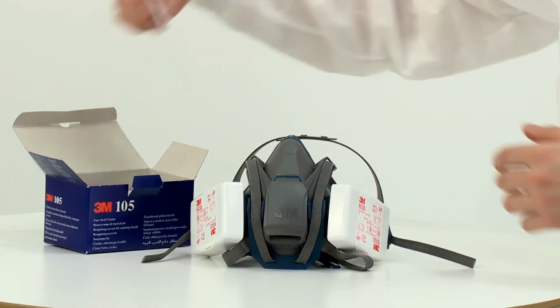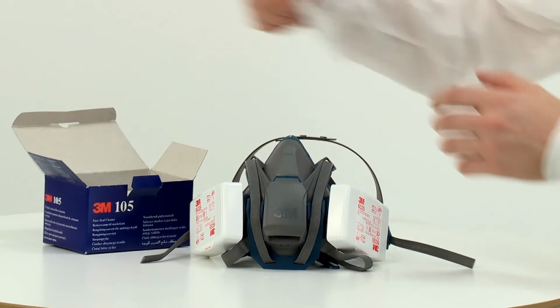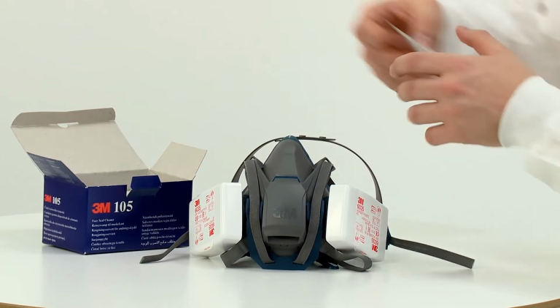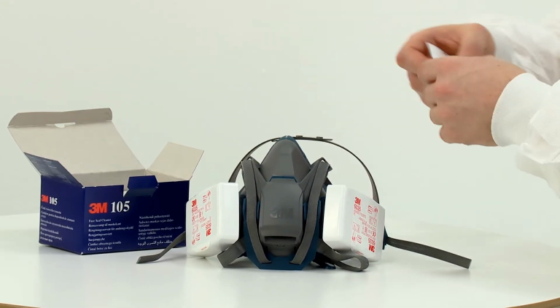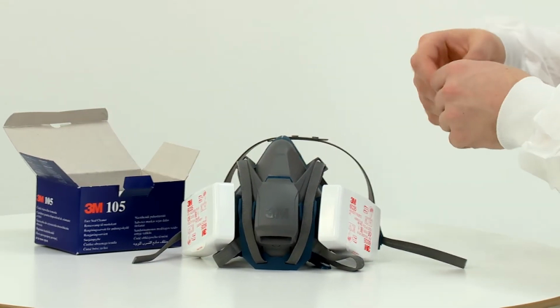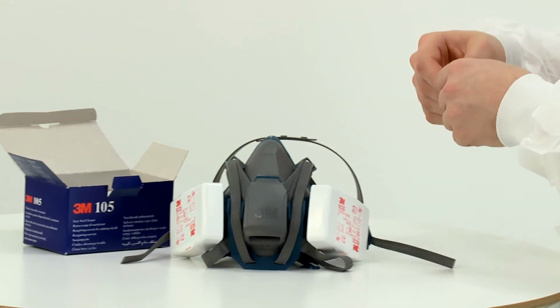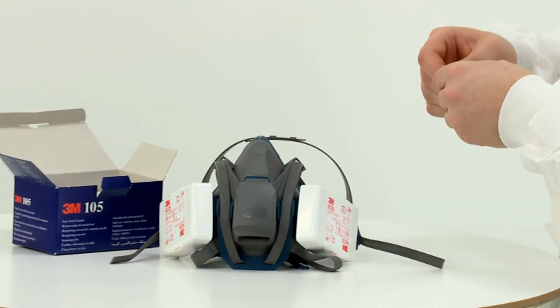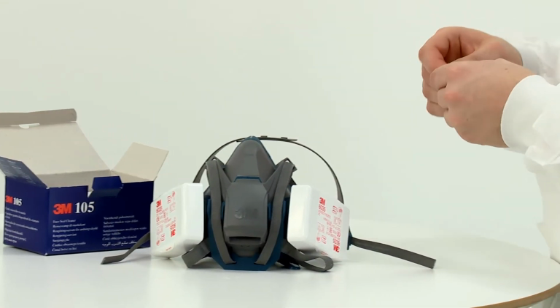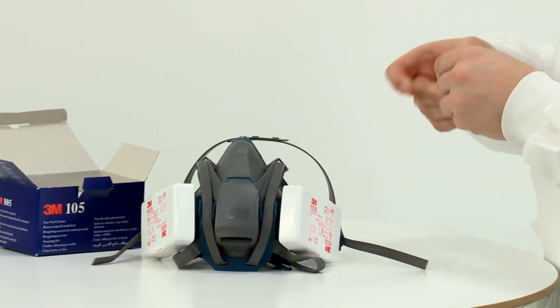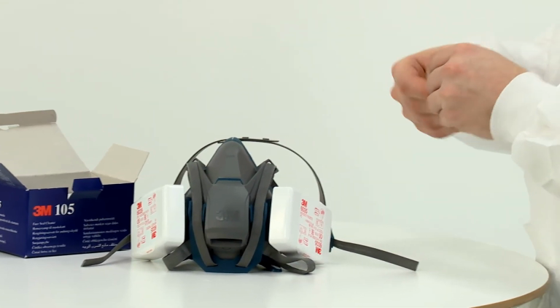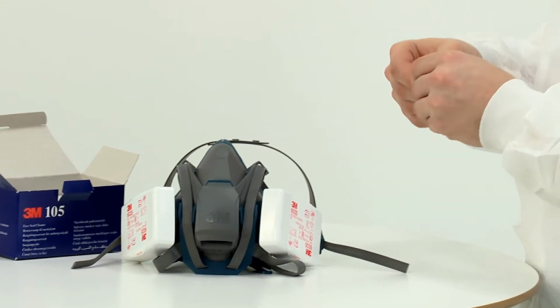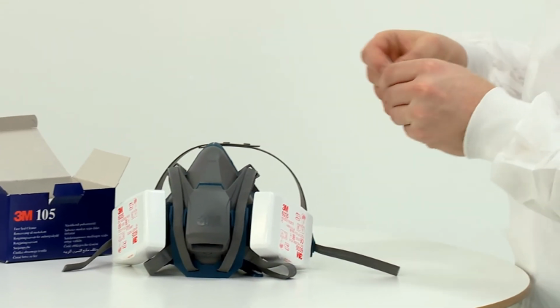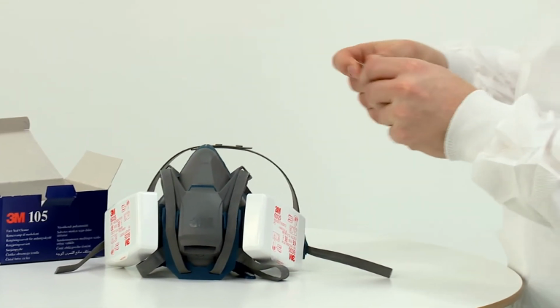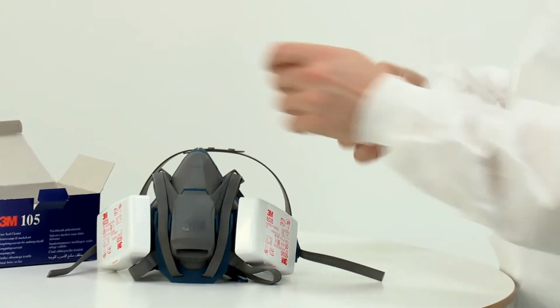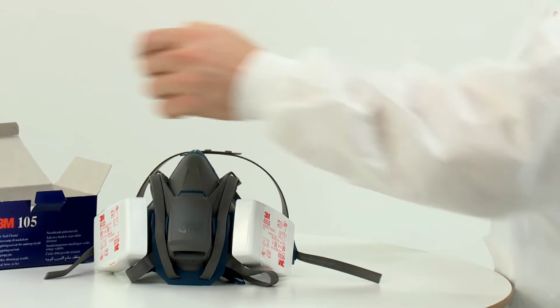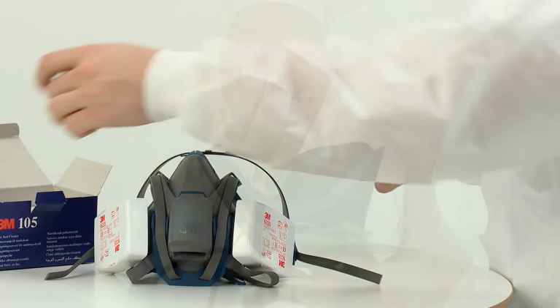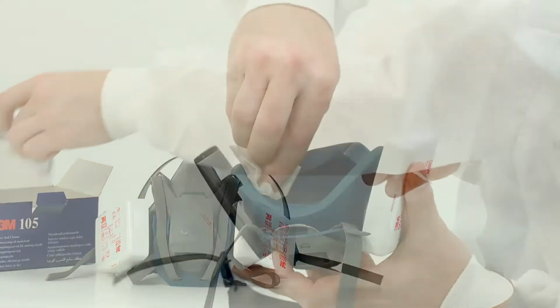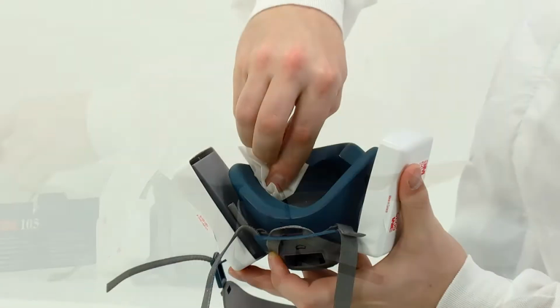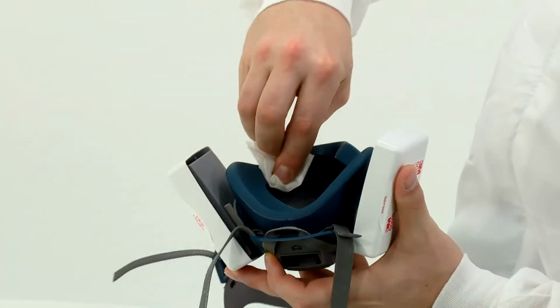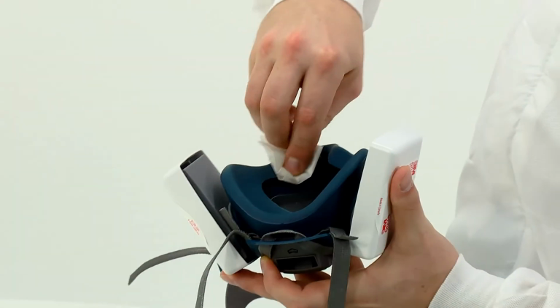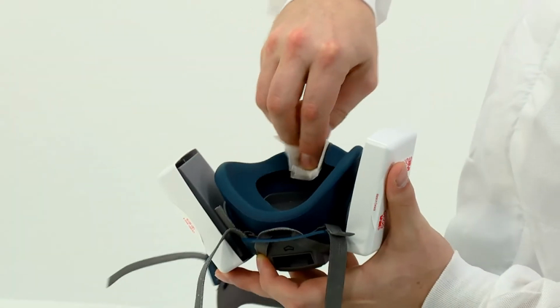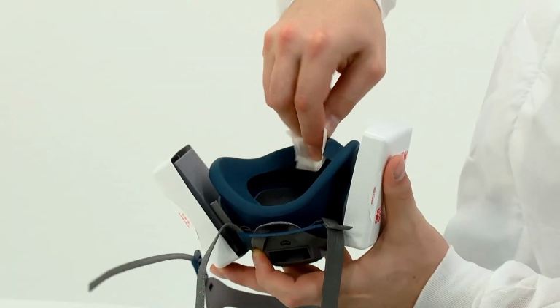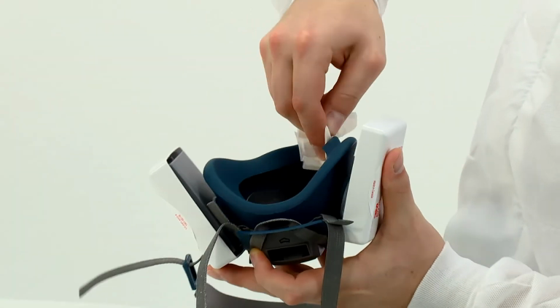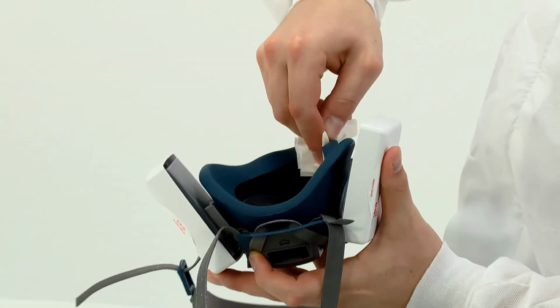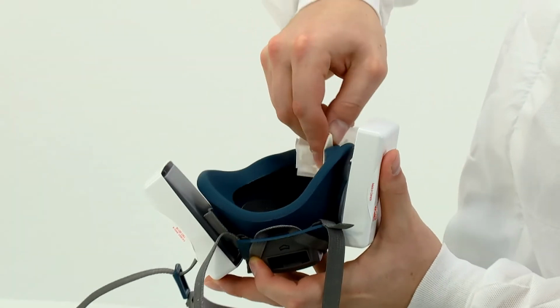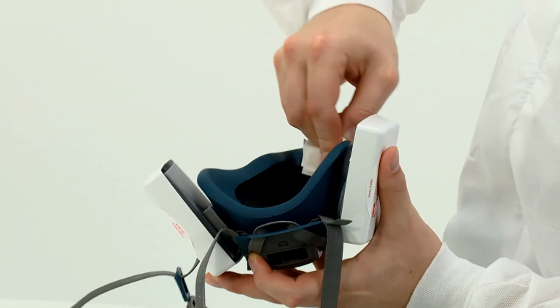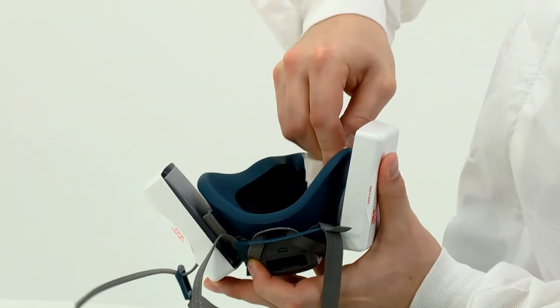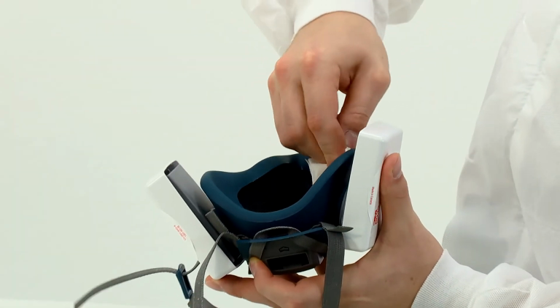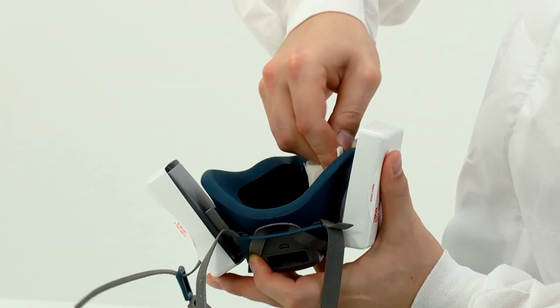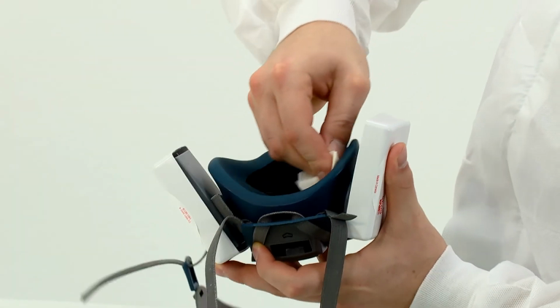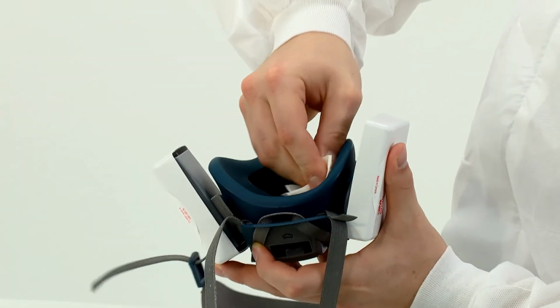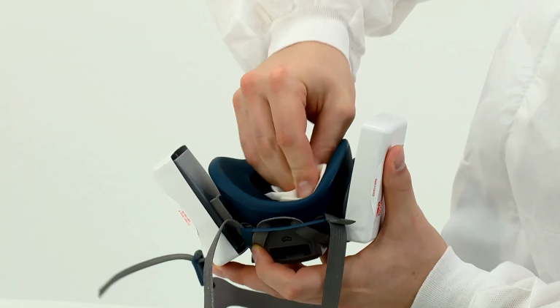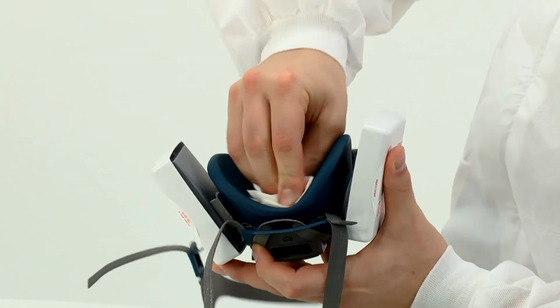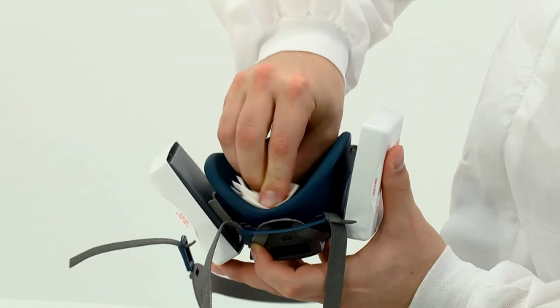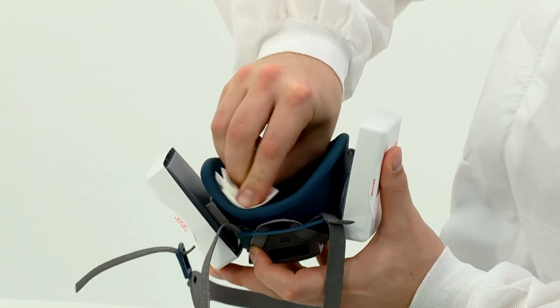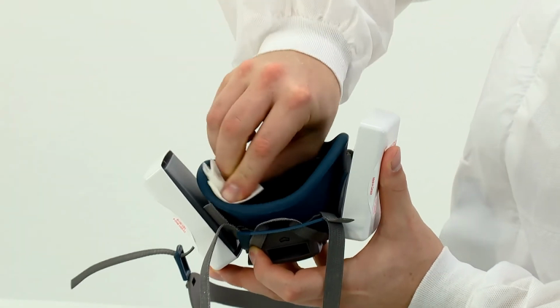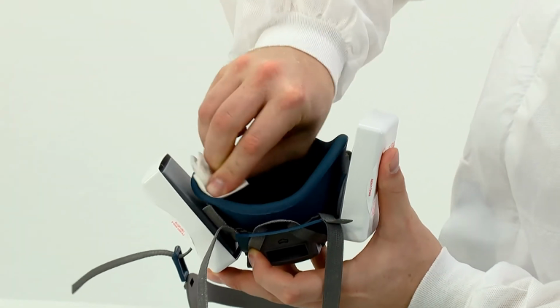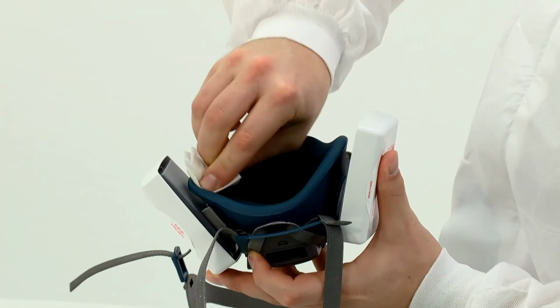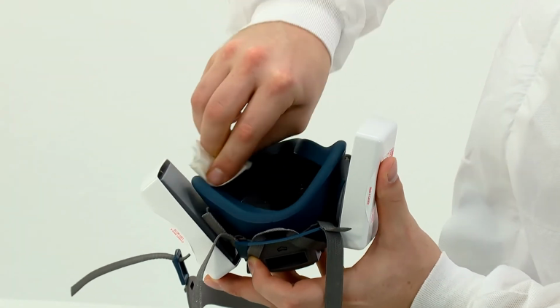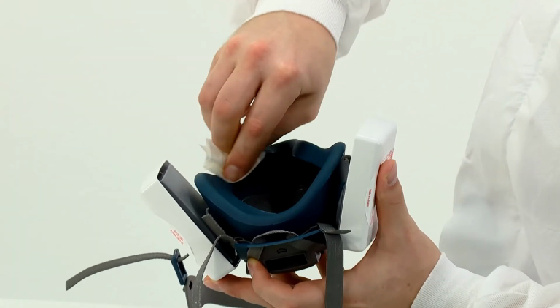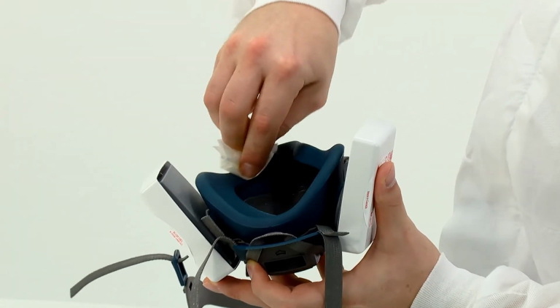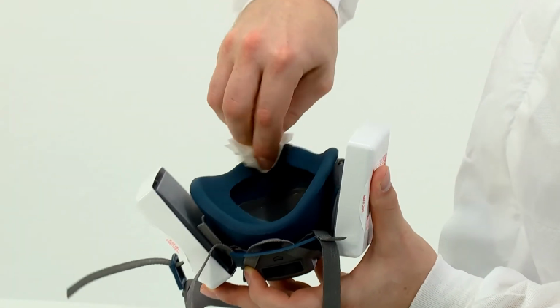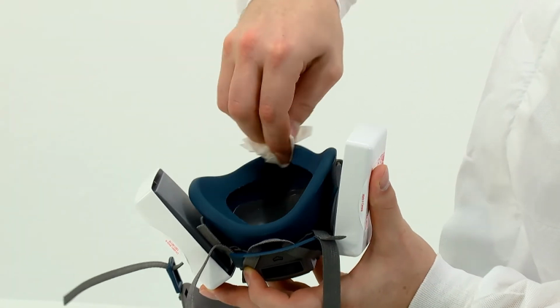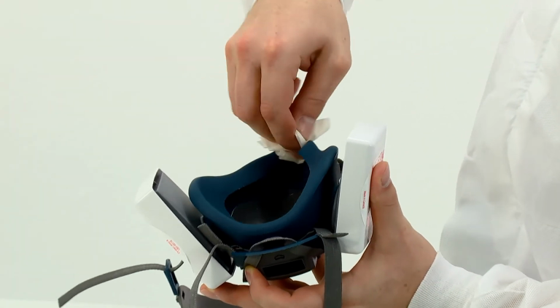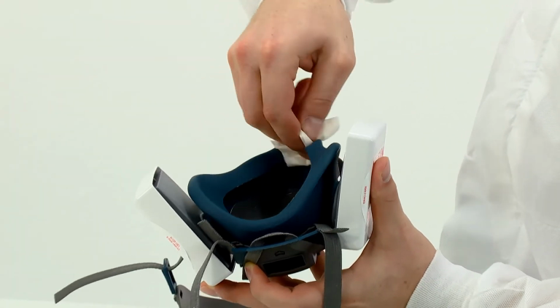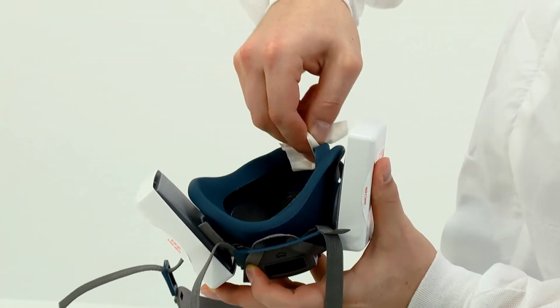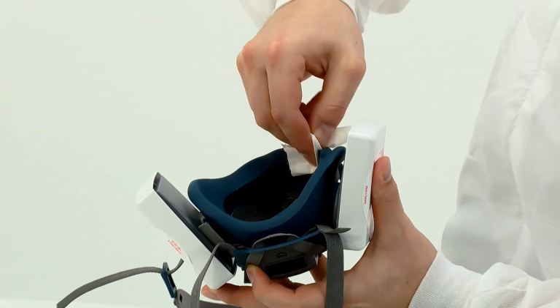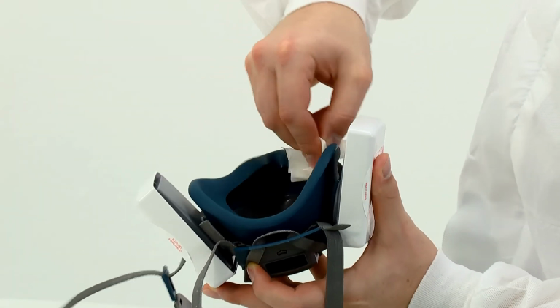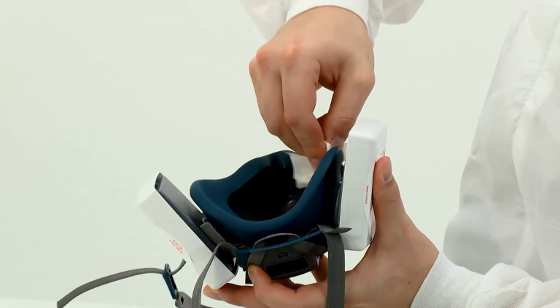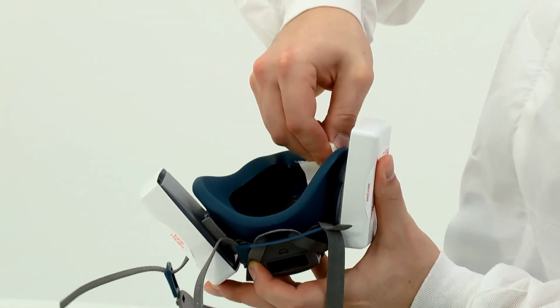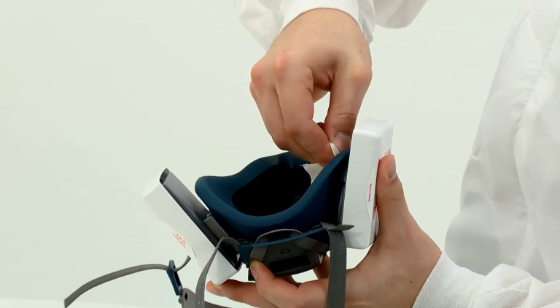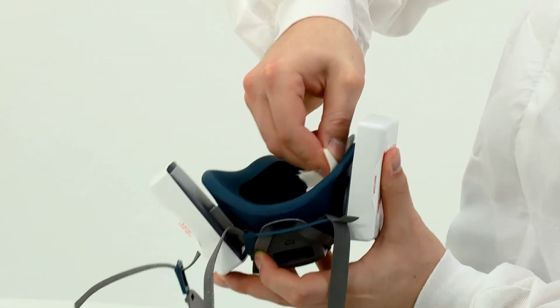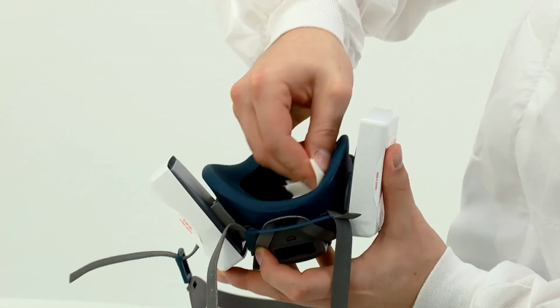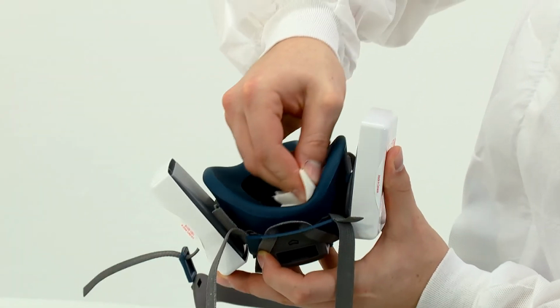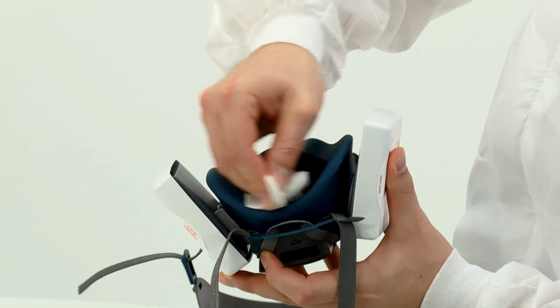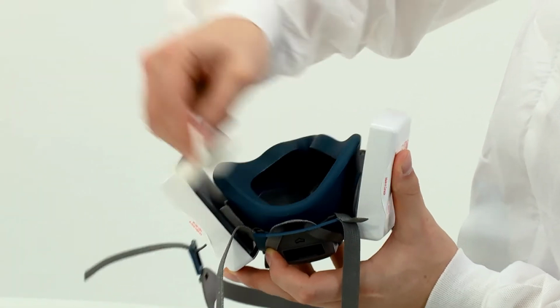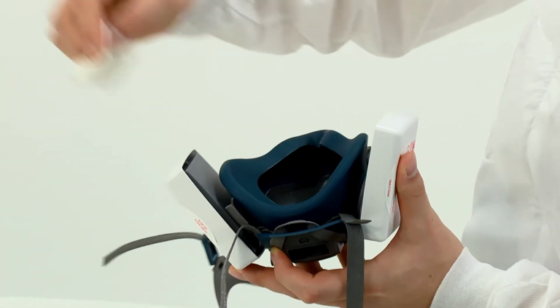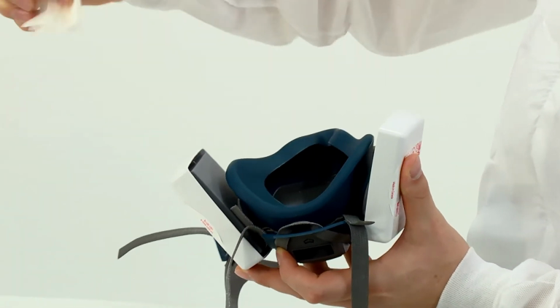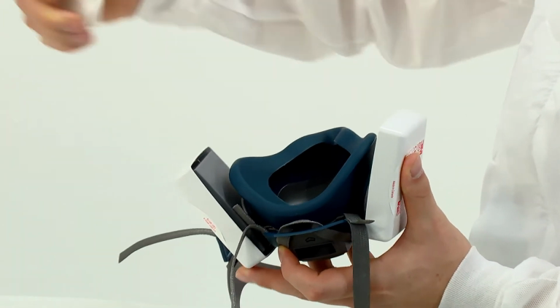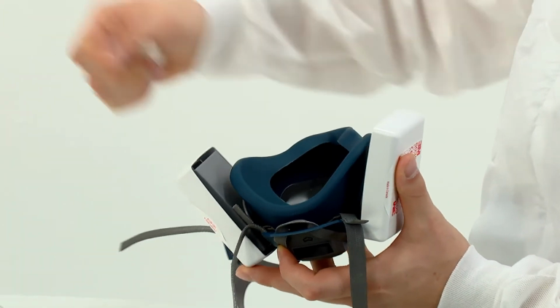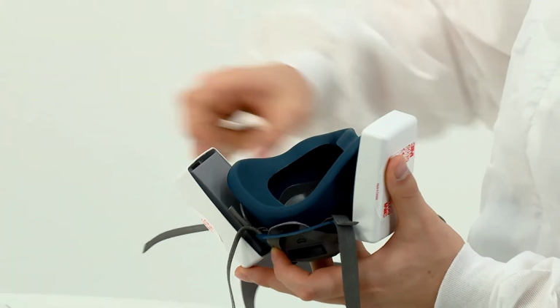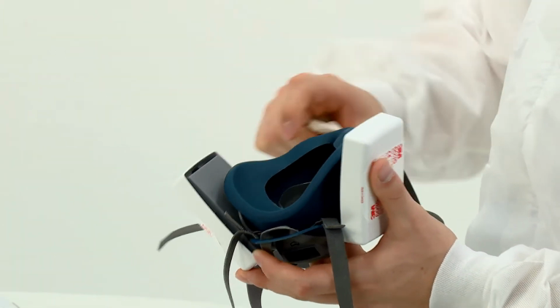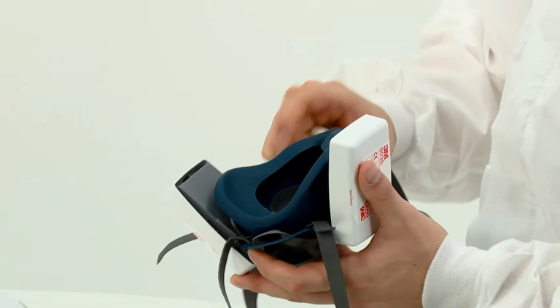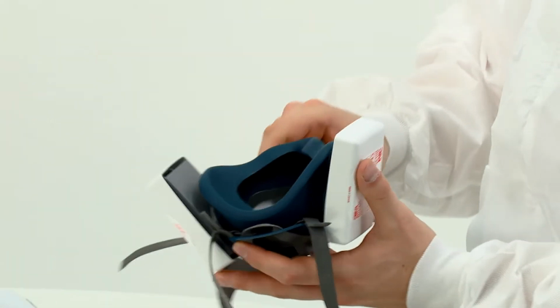The respirator should be cleaned at the end of each shift, dried at room temperature and stored in a sealed container.